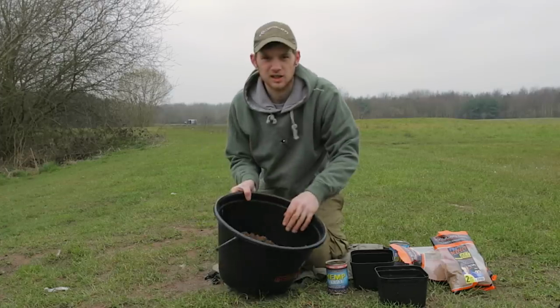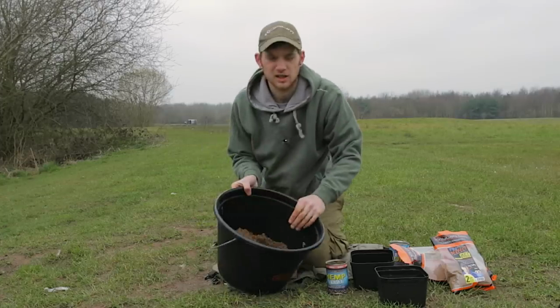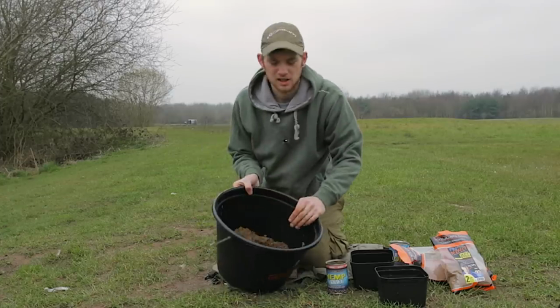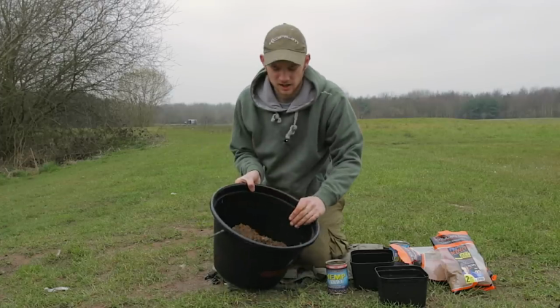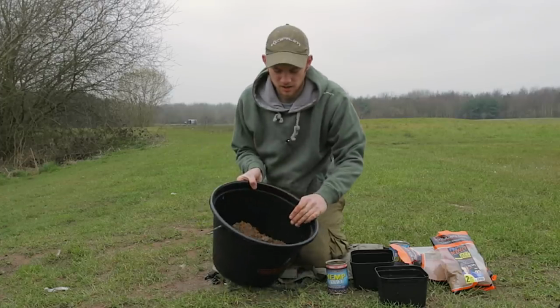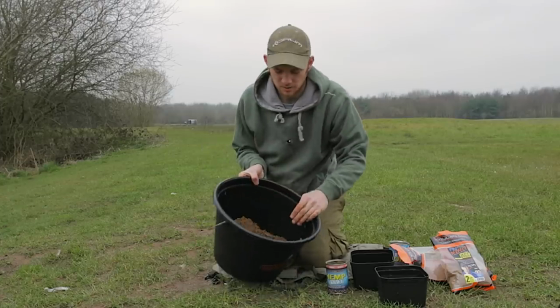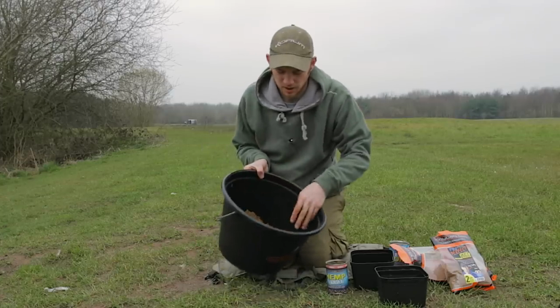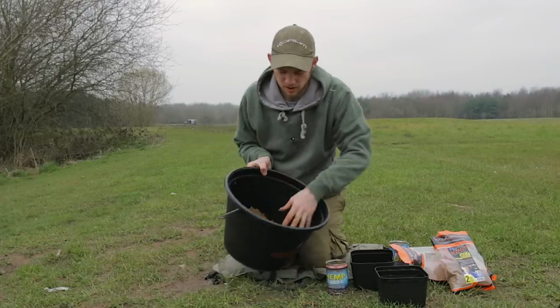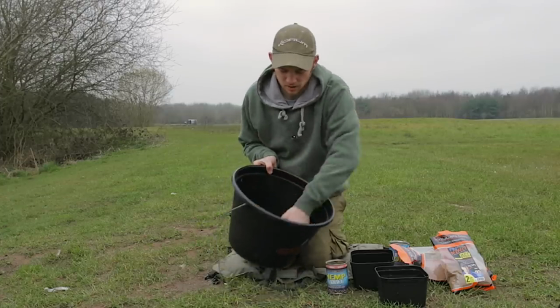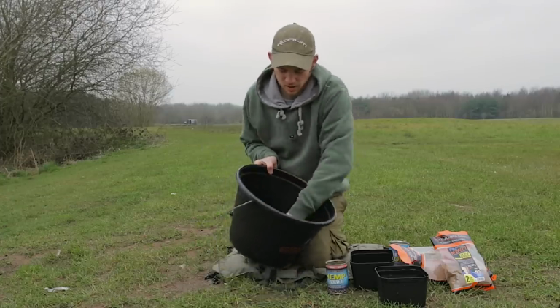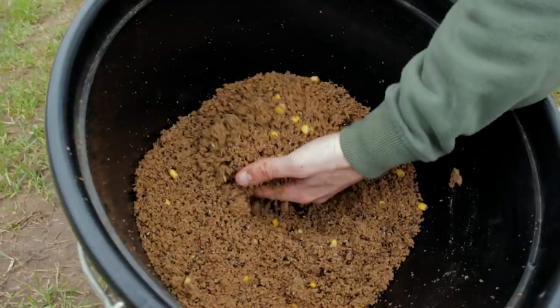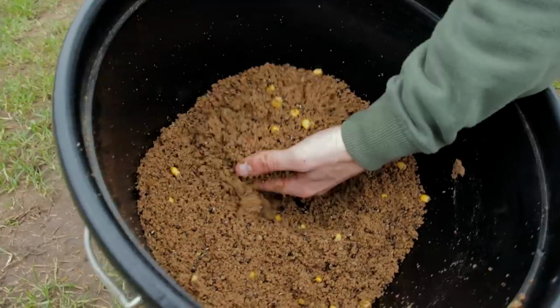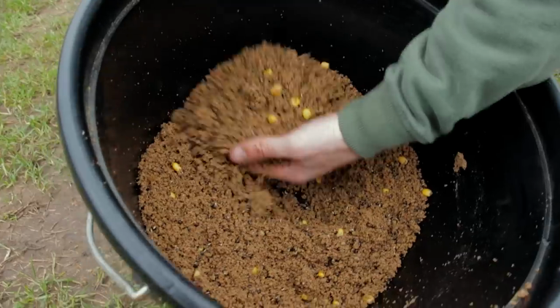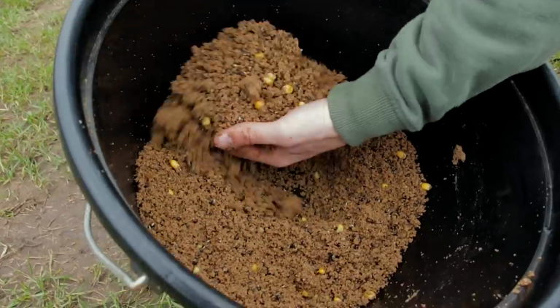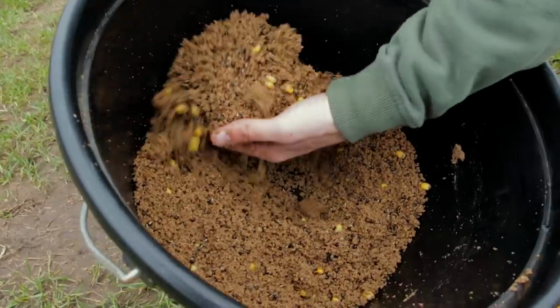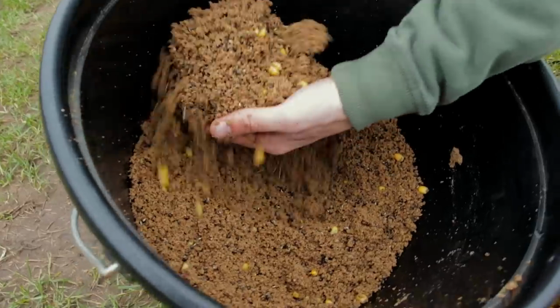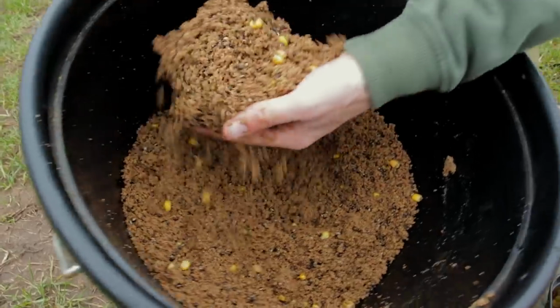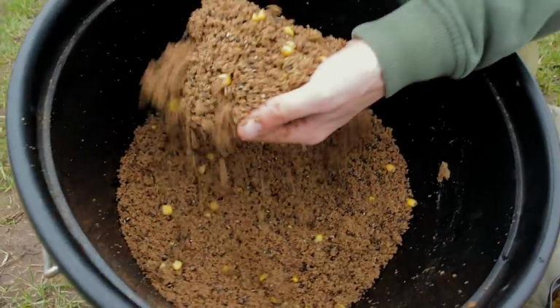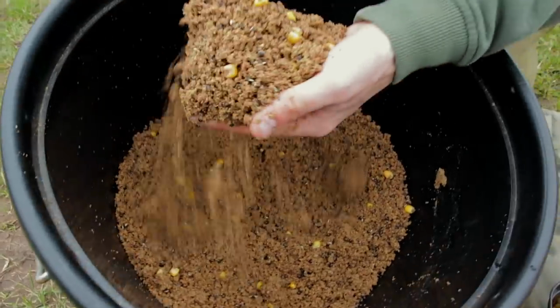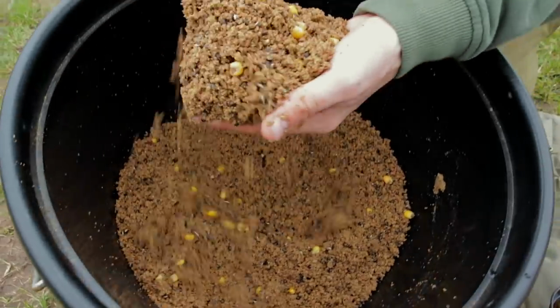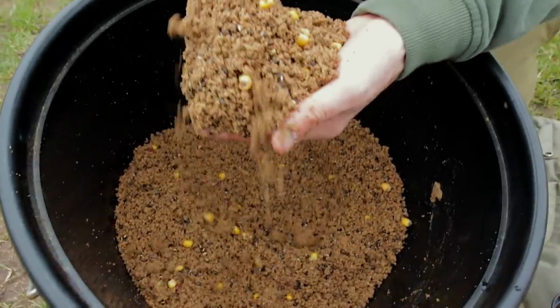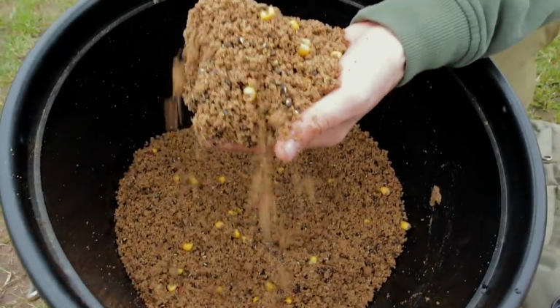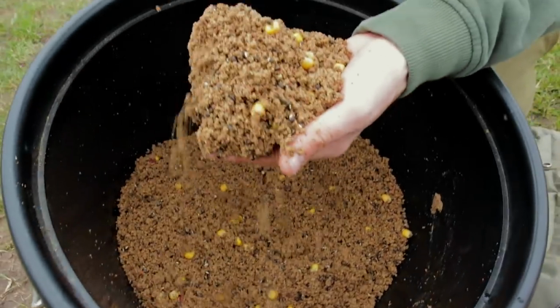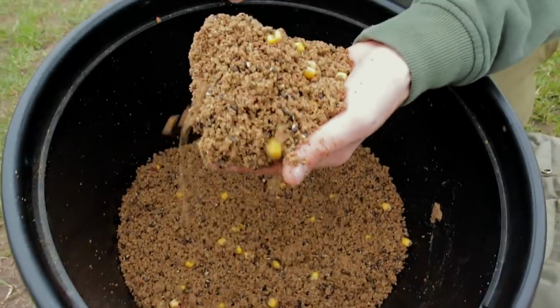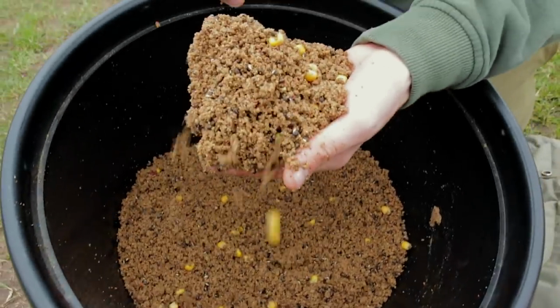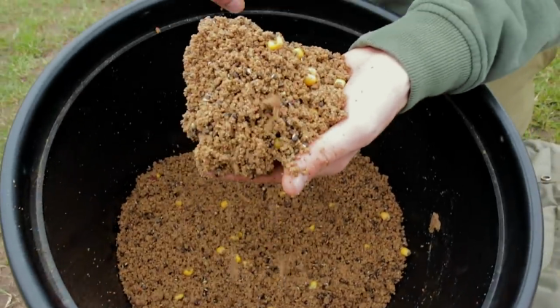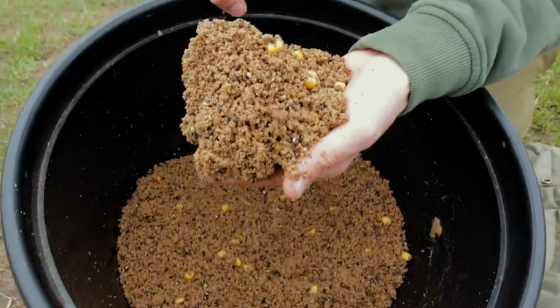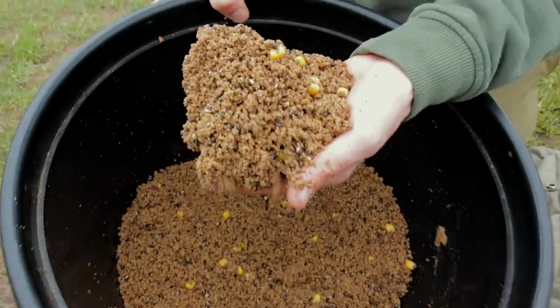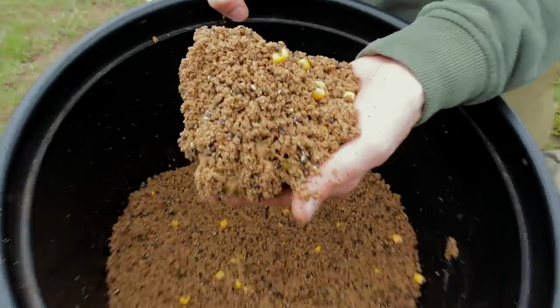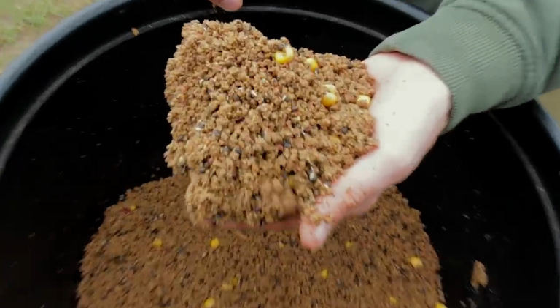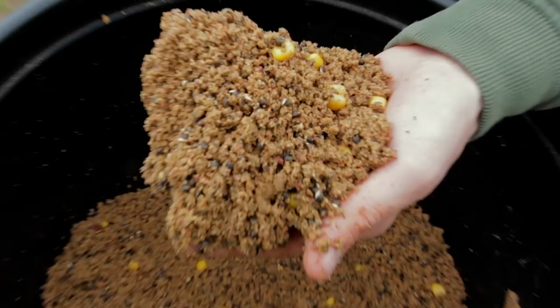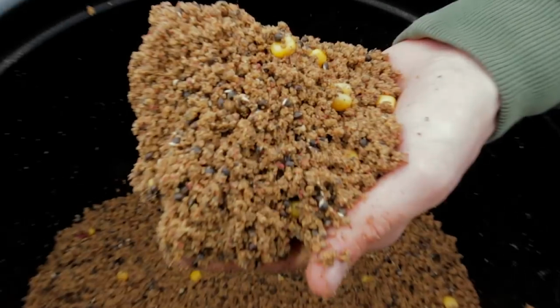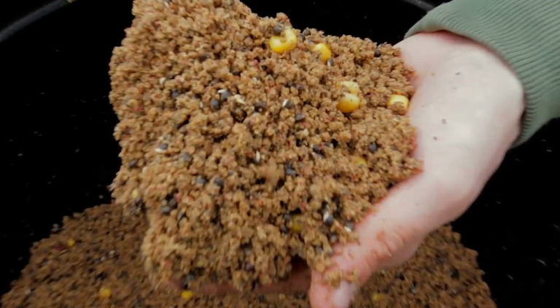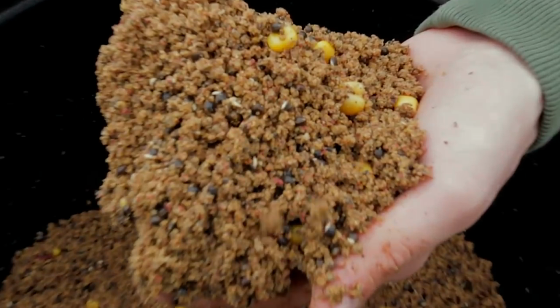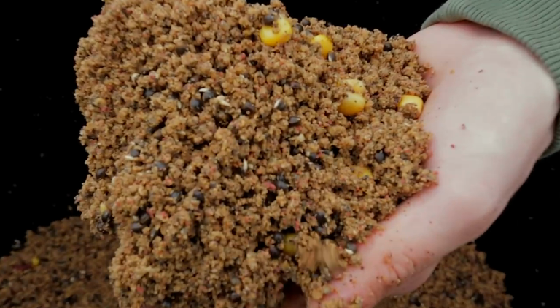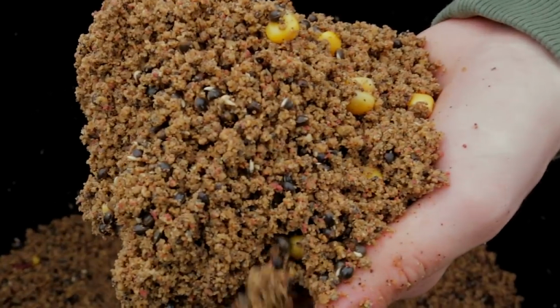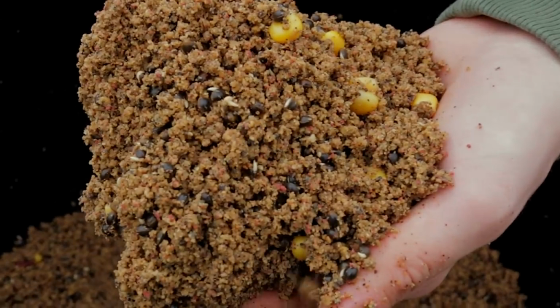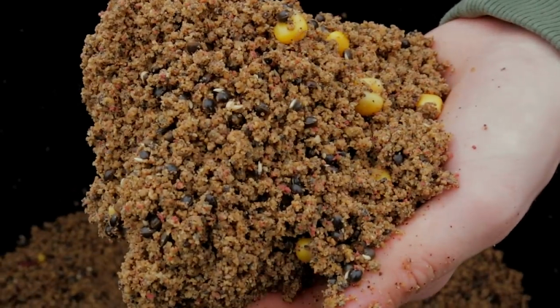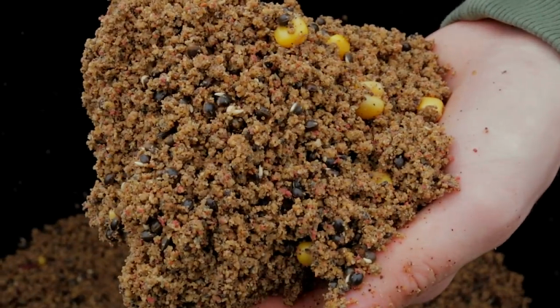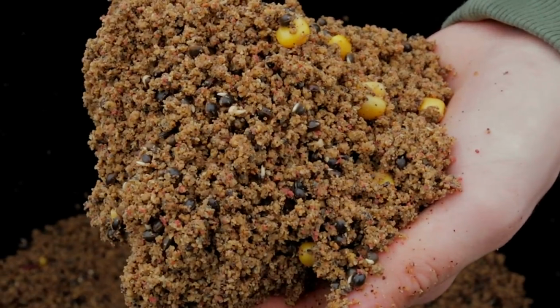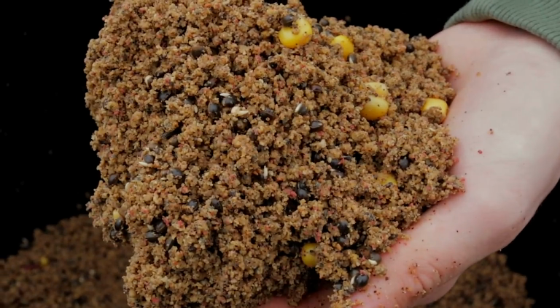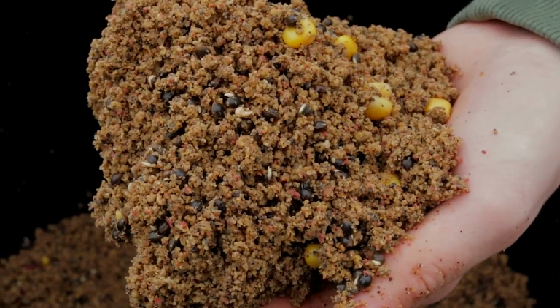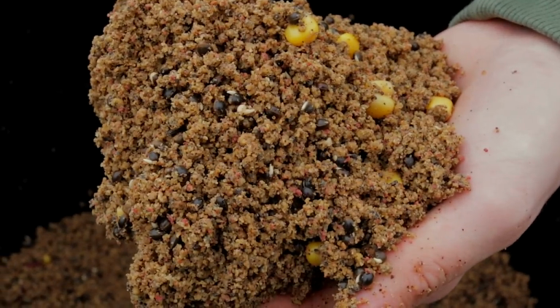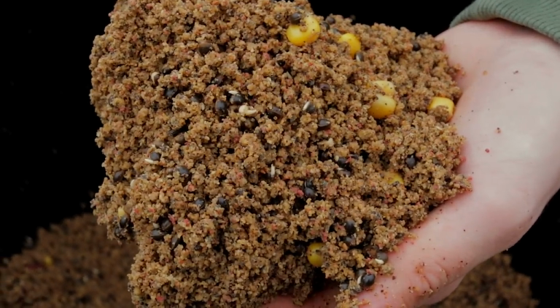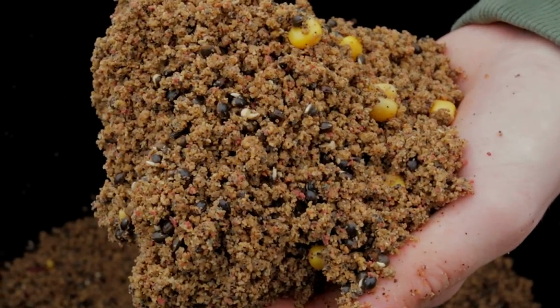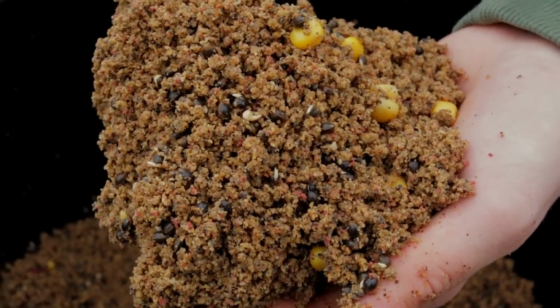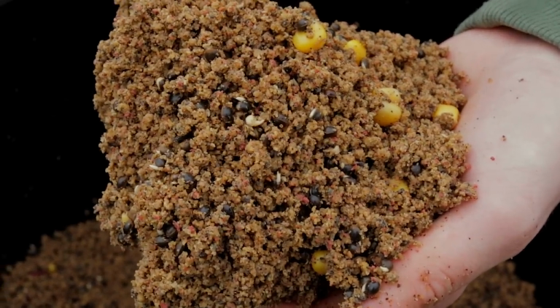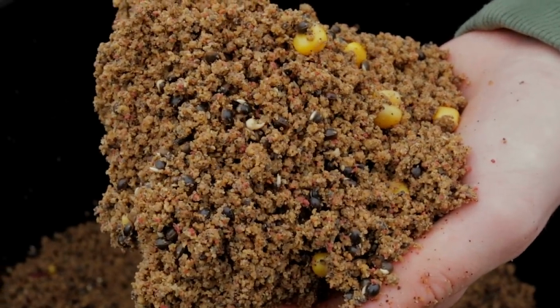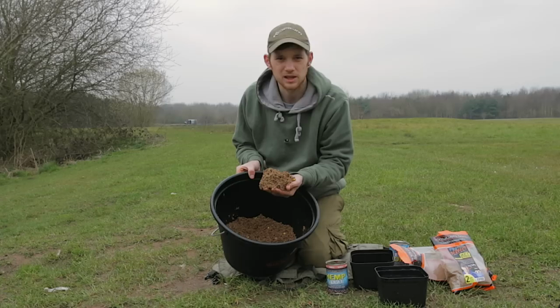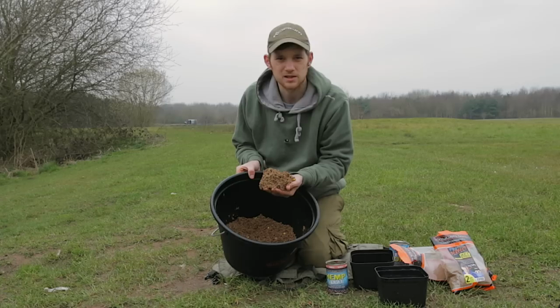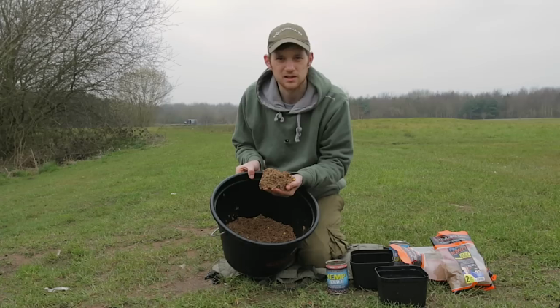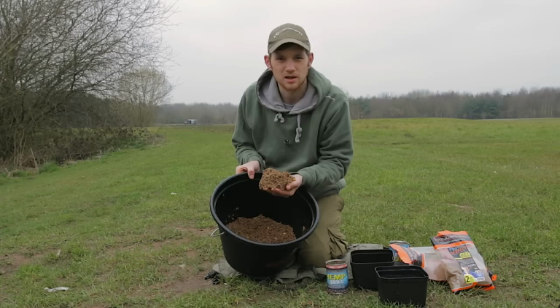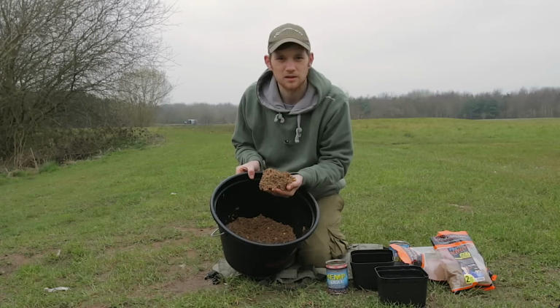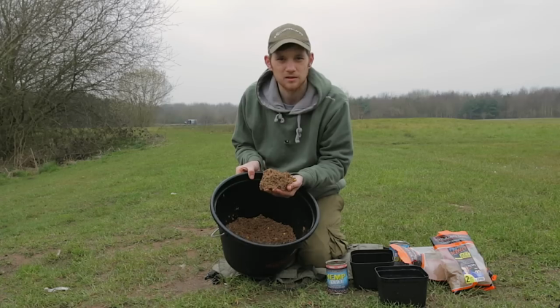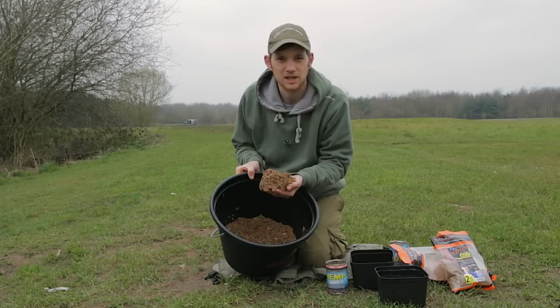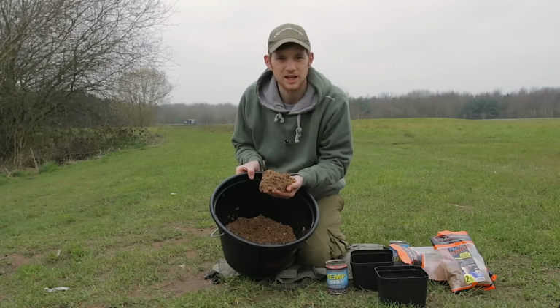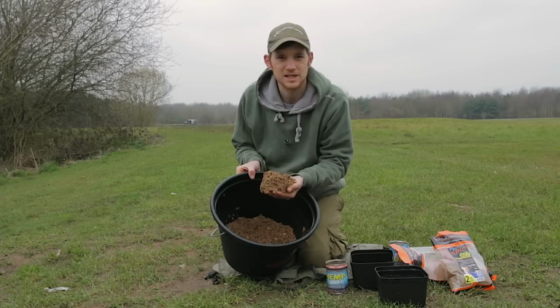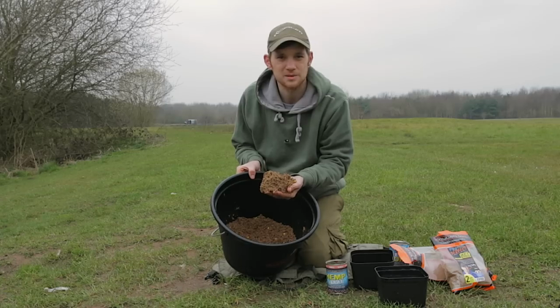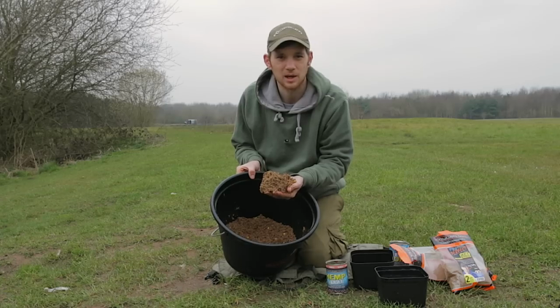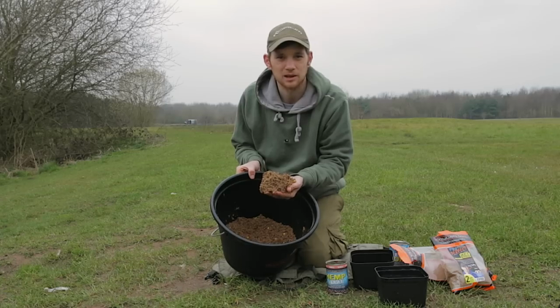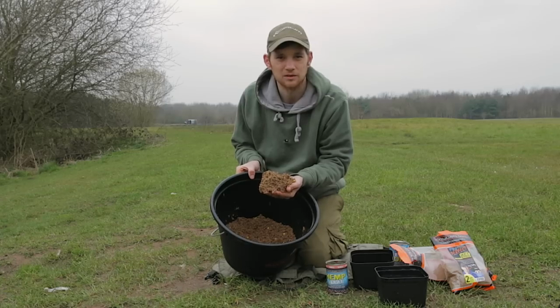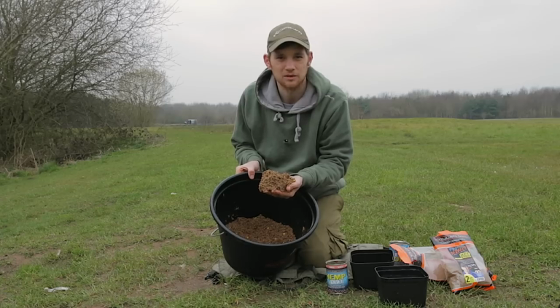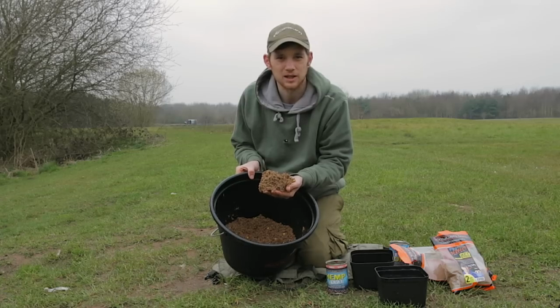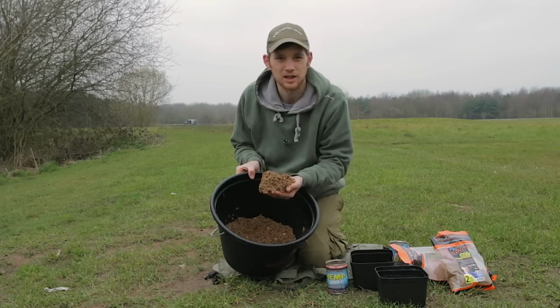There we go — look at that. A perfect mix for the easy method feeder.